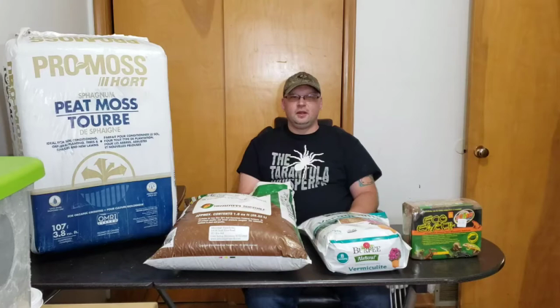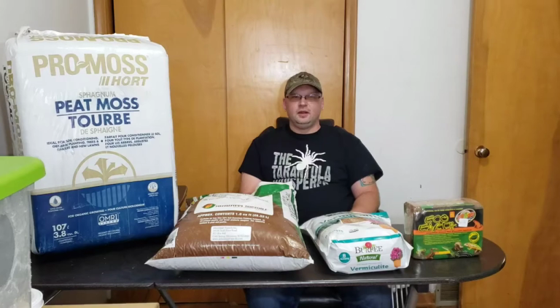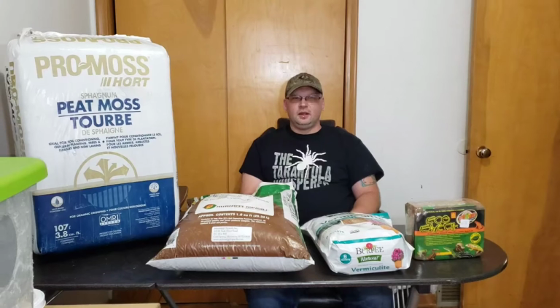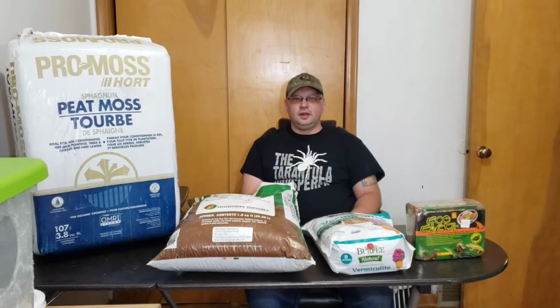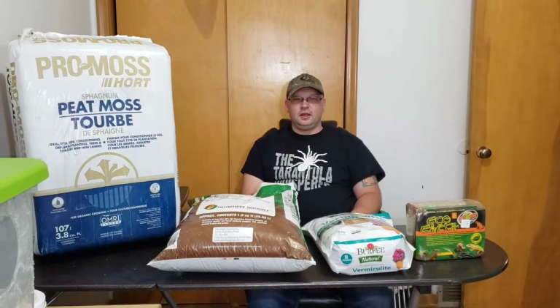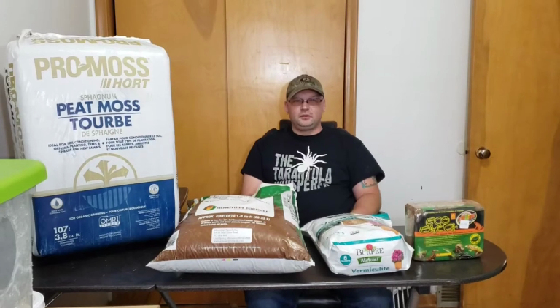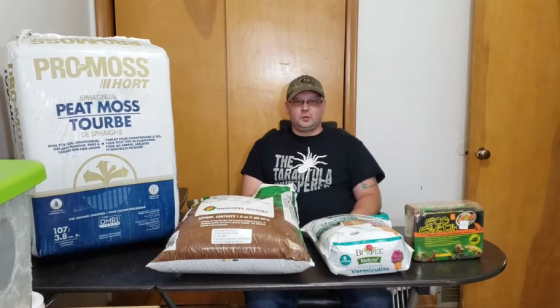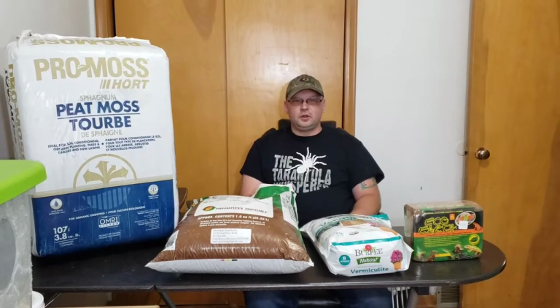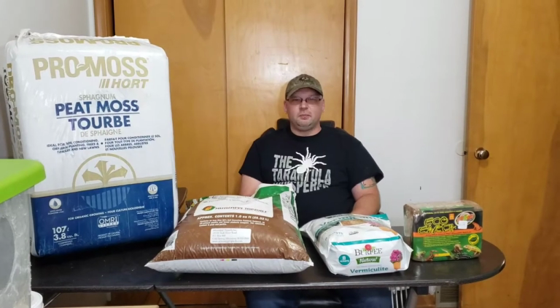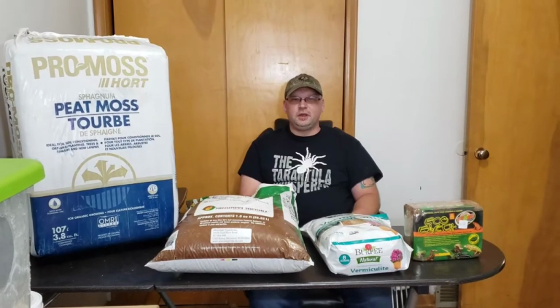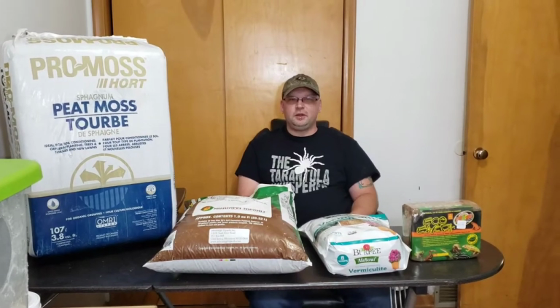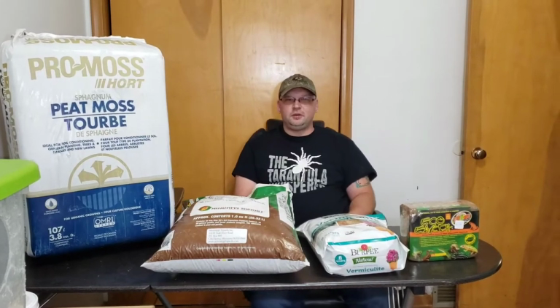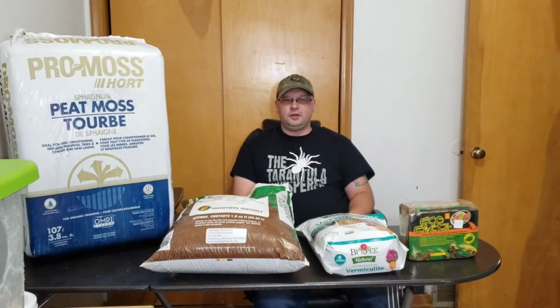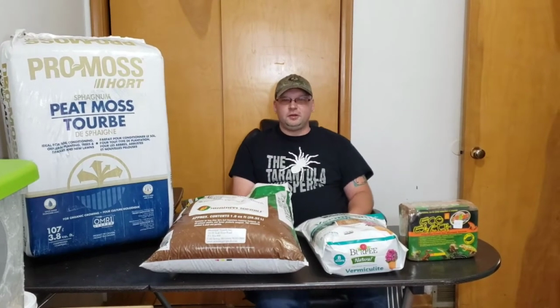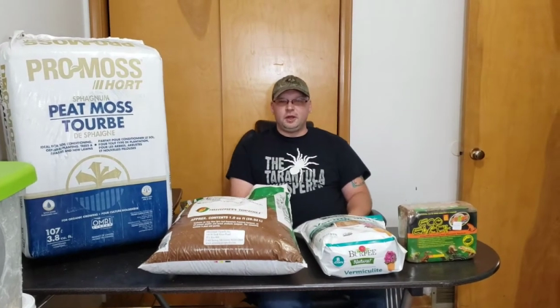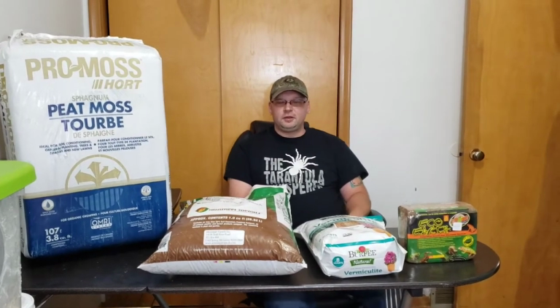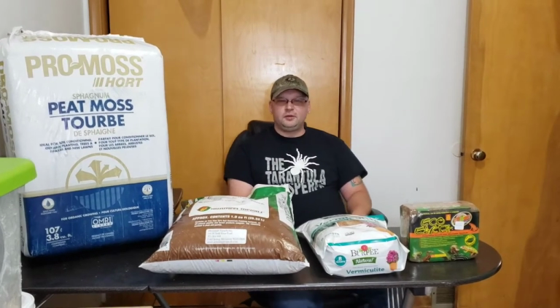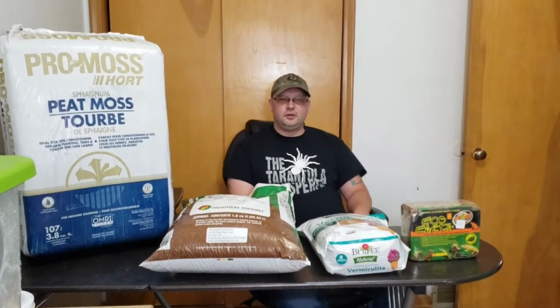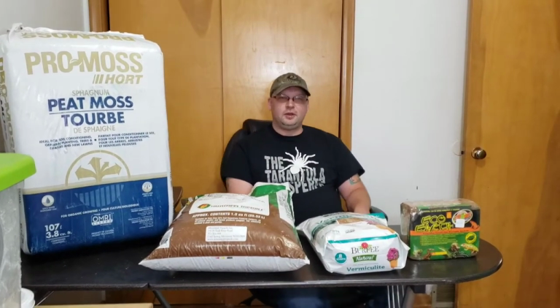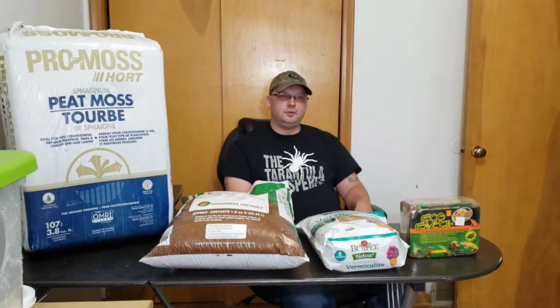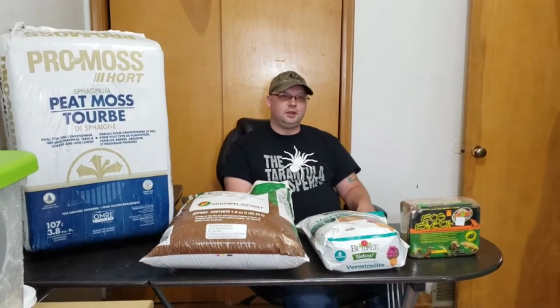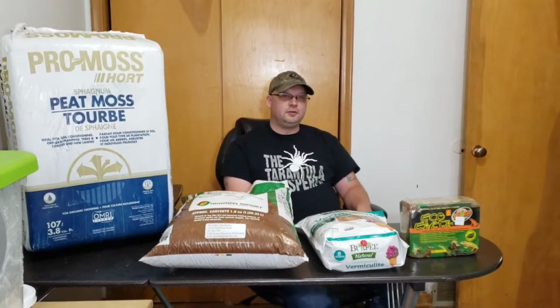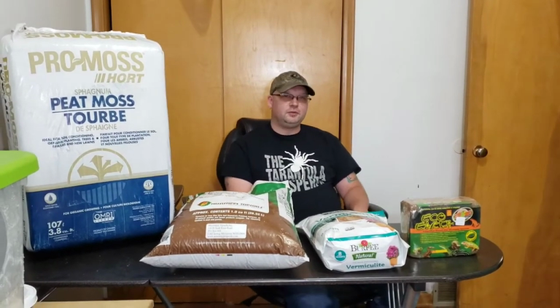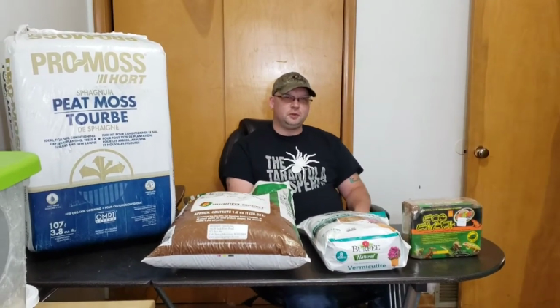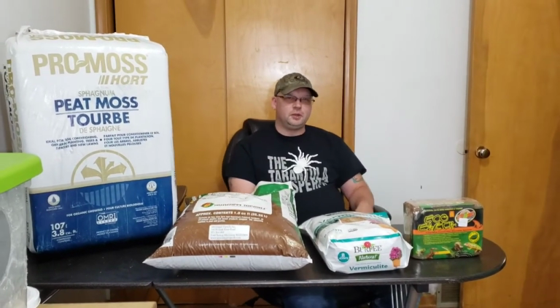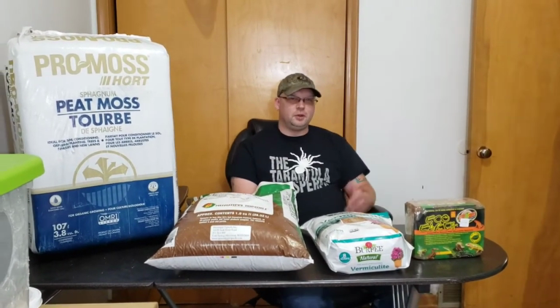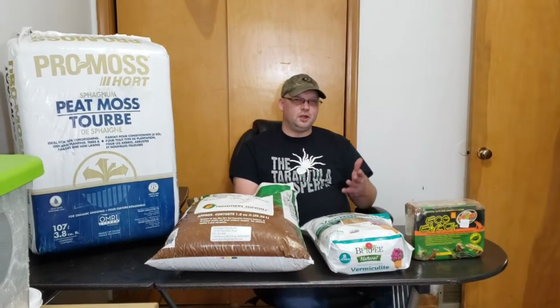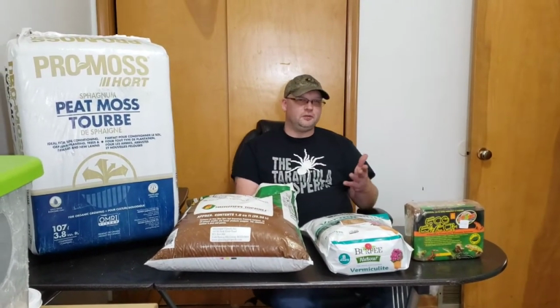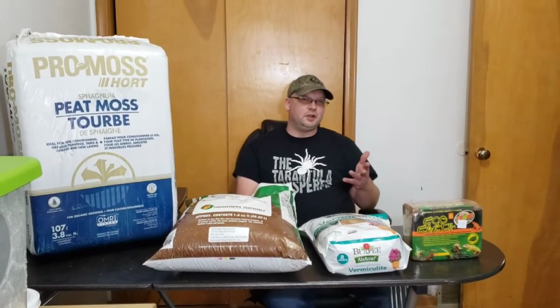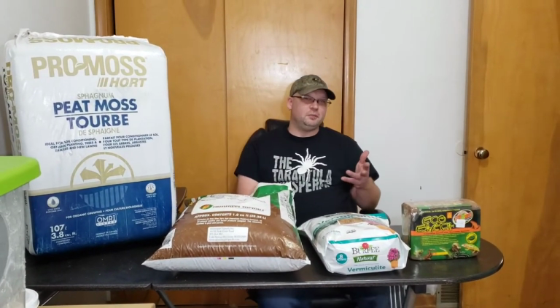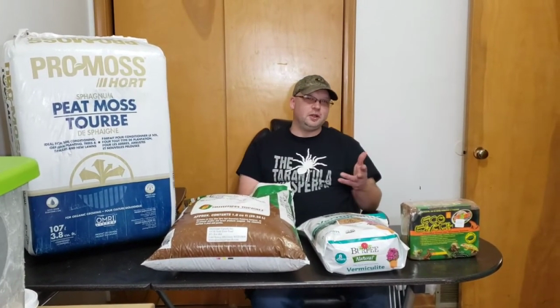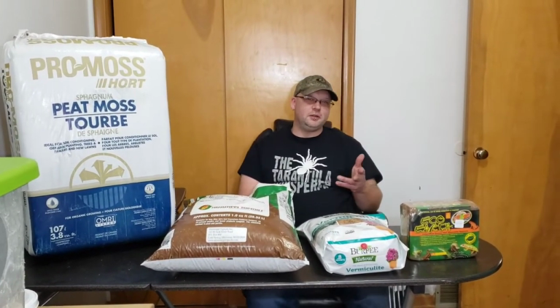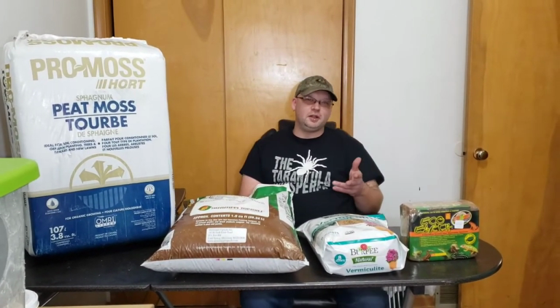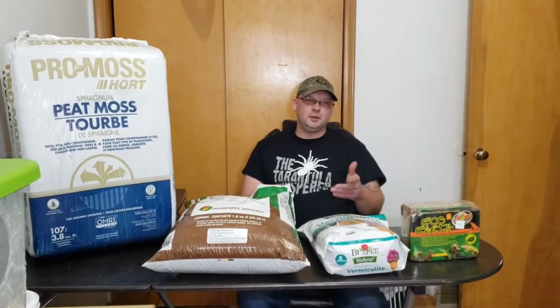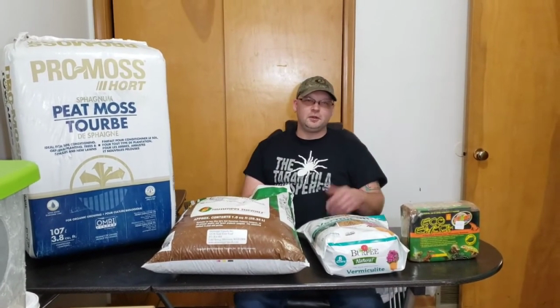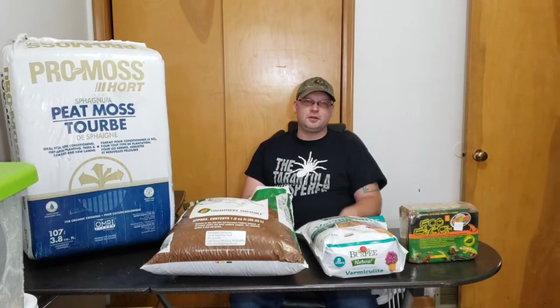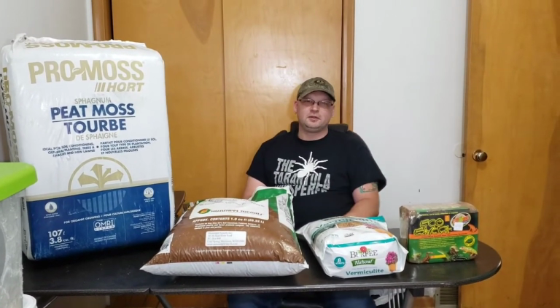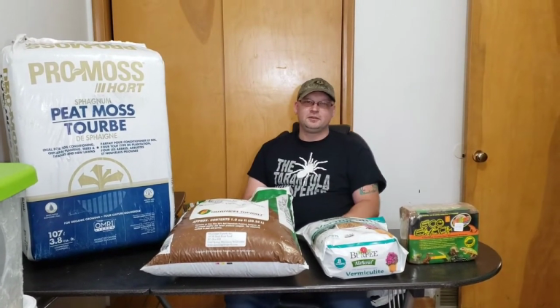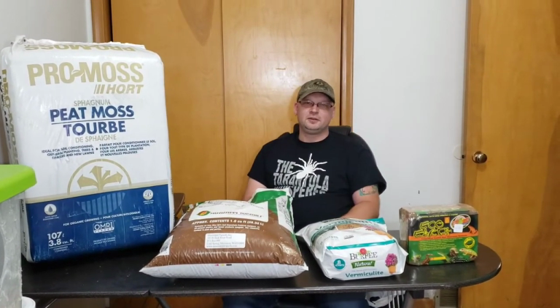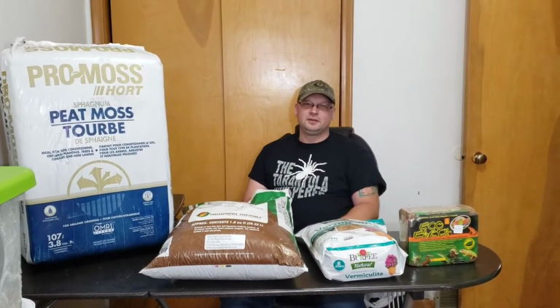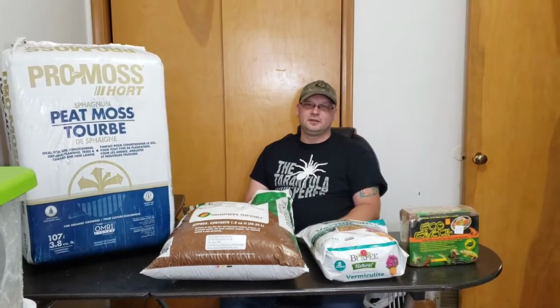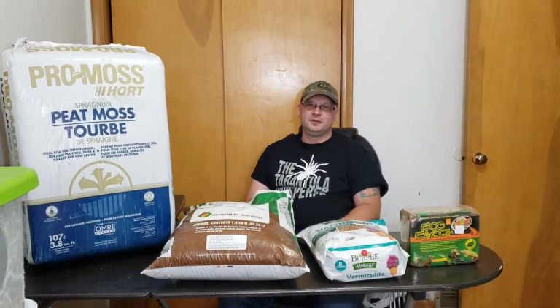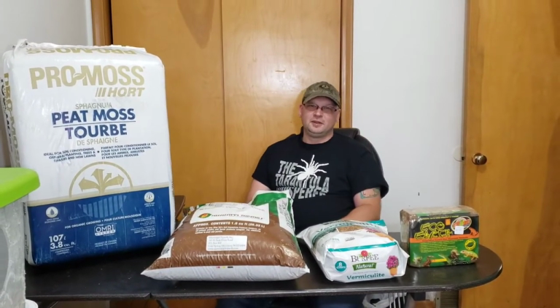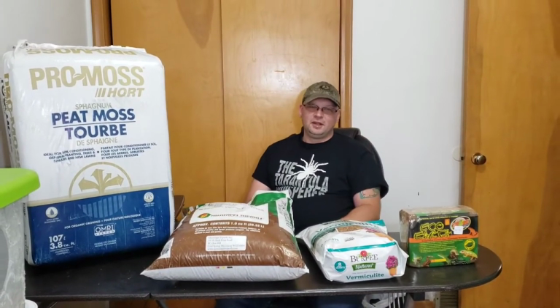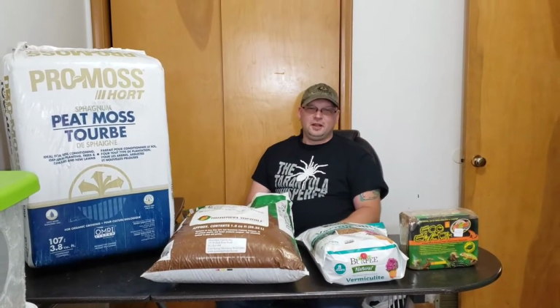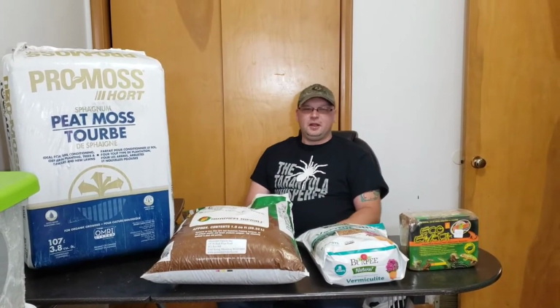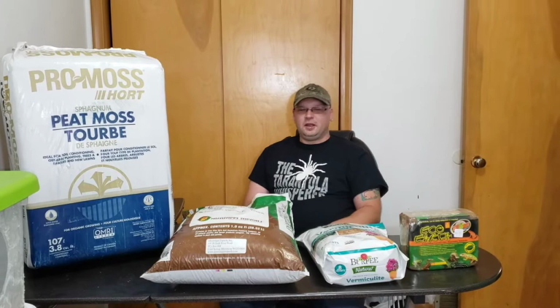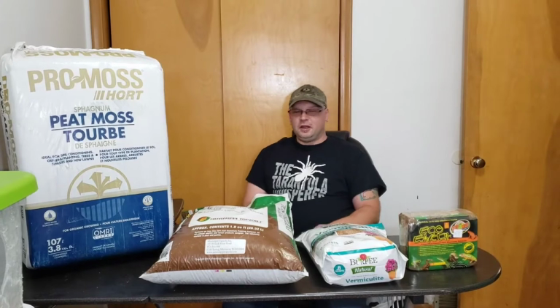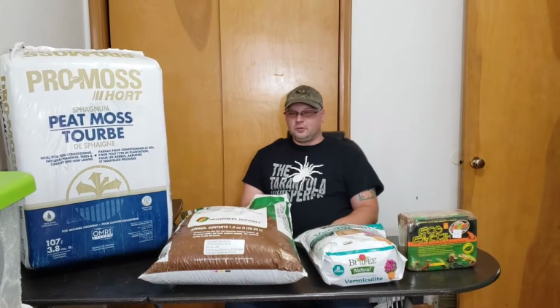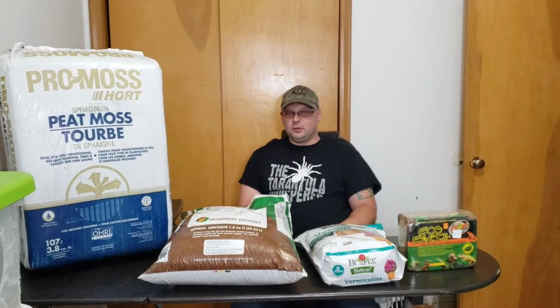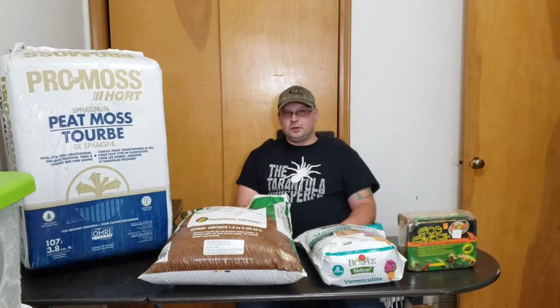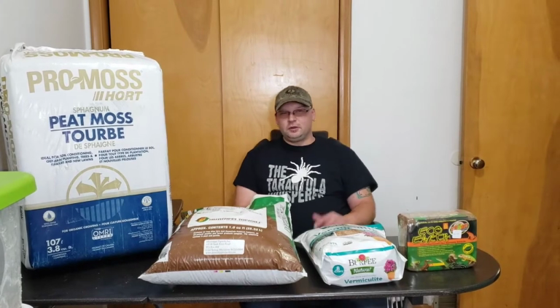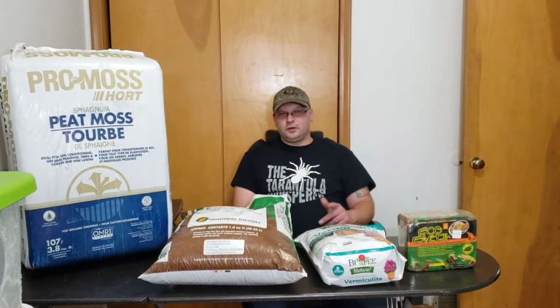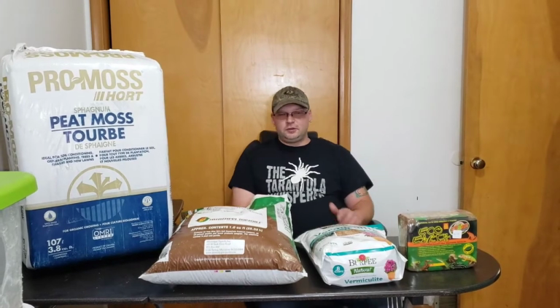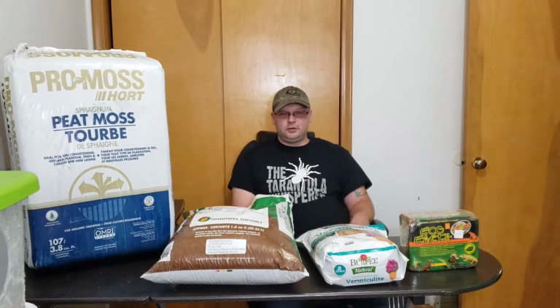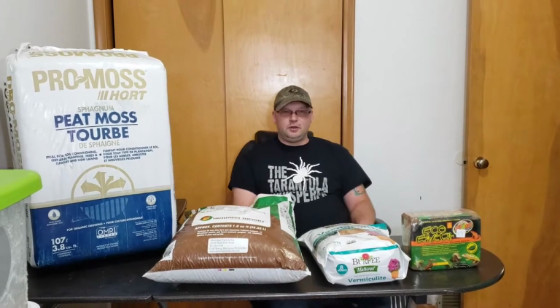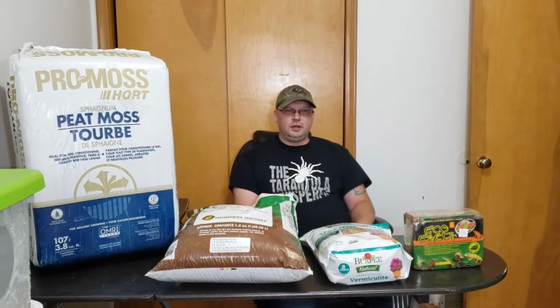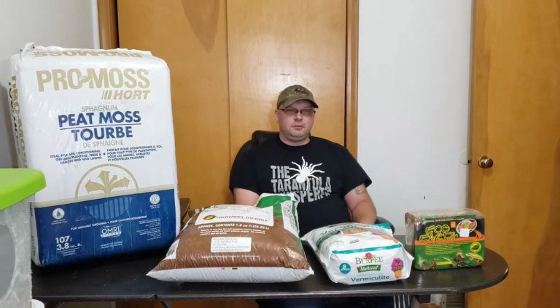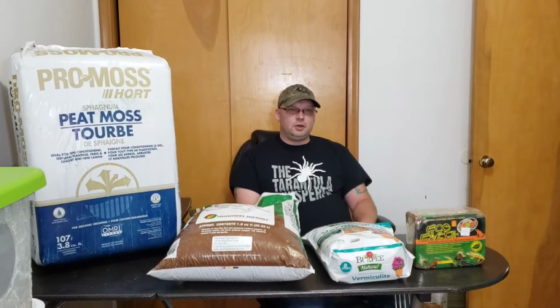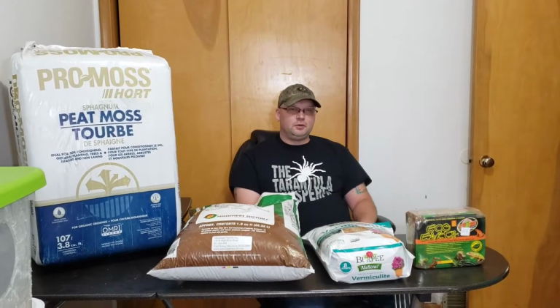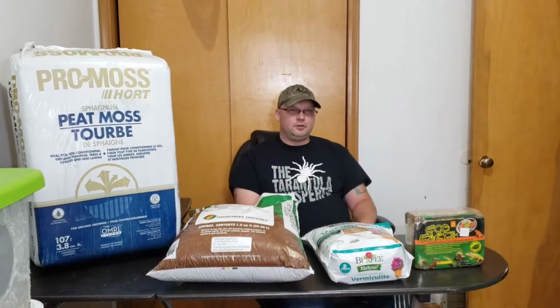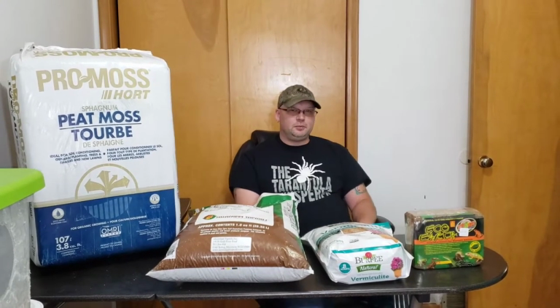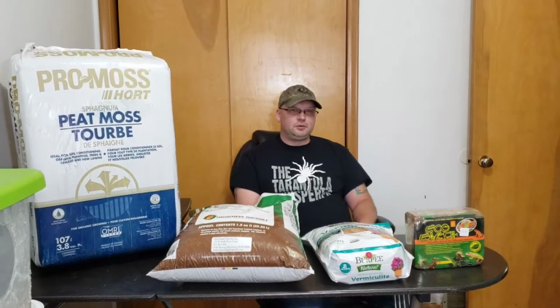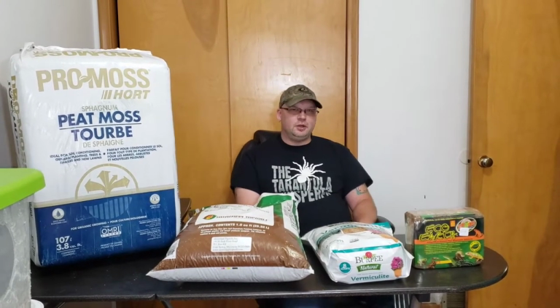Hey guys, welcome back to HD Arachnids. I'm Dave. We've got my wife Helen behind the camera. Hi guys. And we're going to talk to you today about substrate.